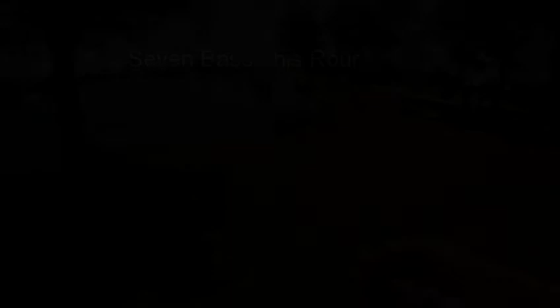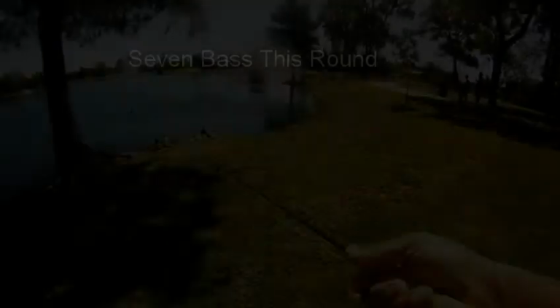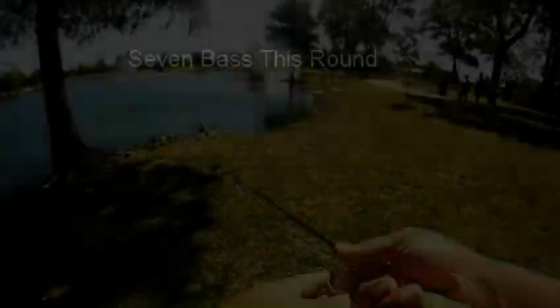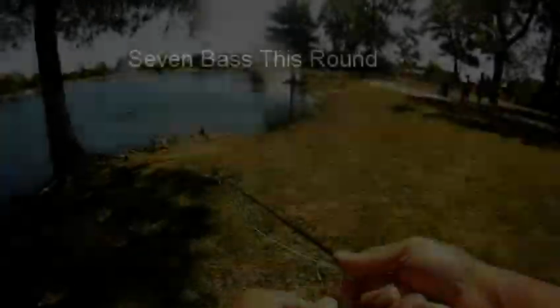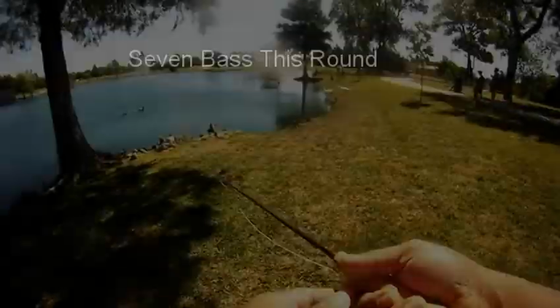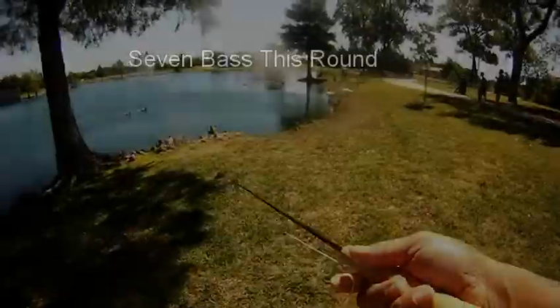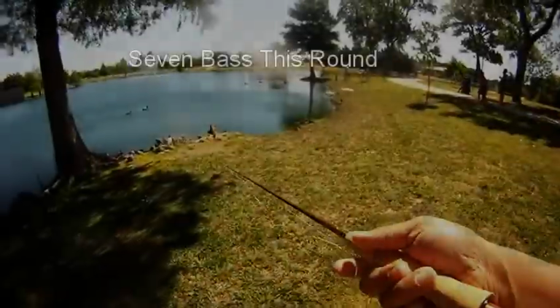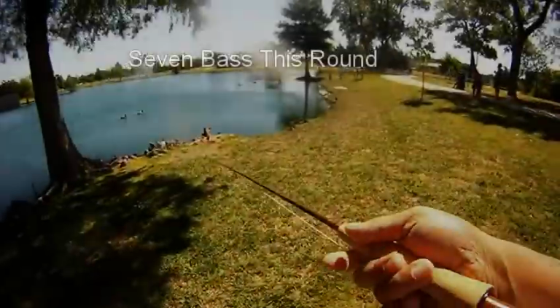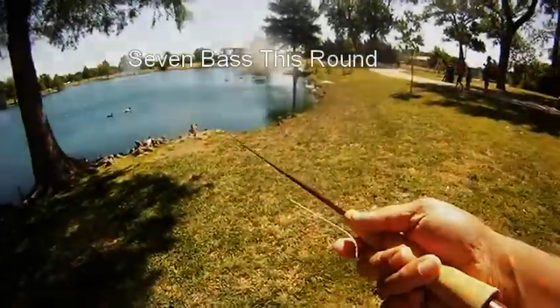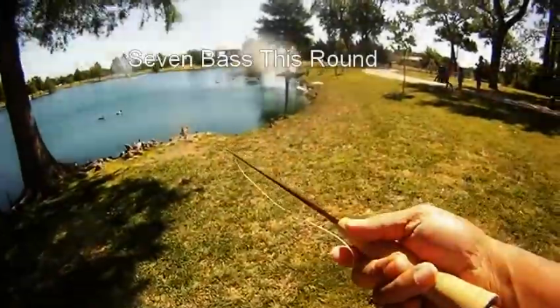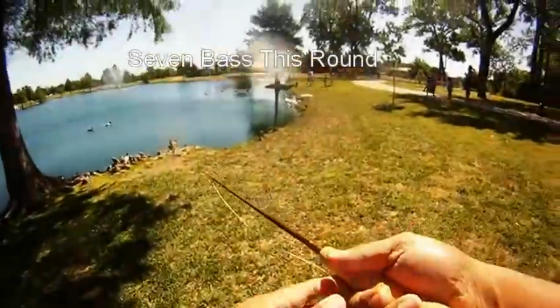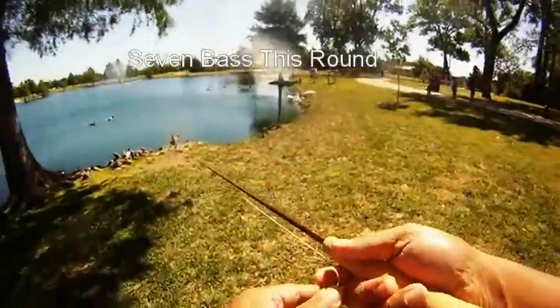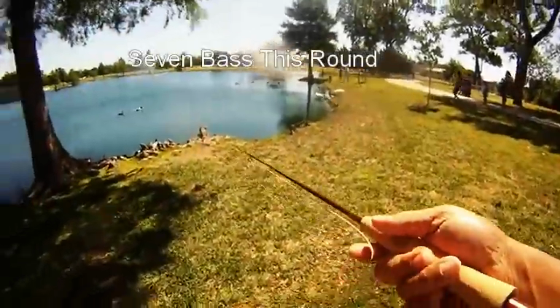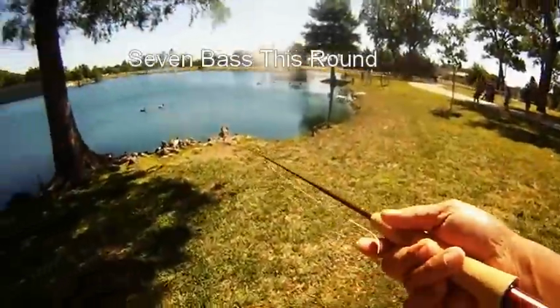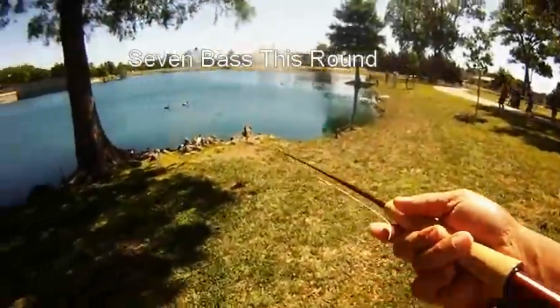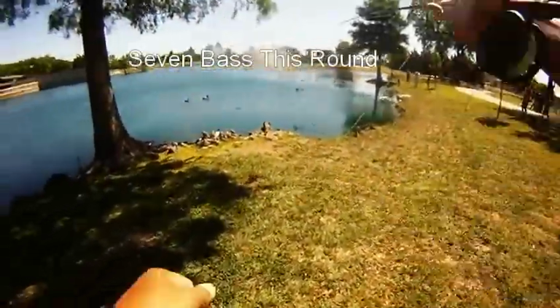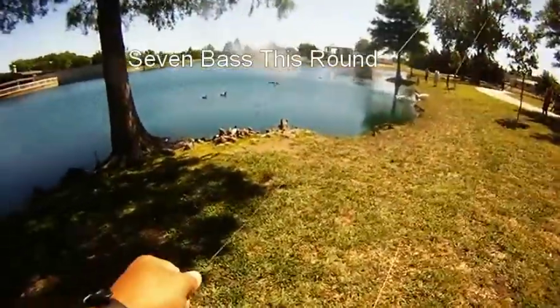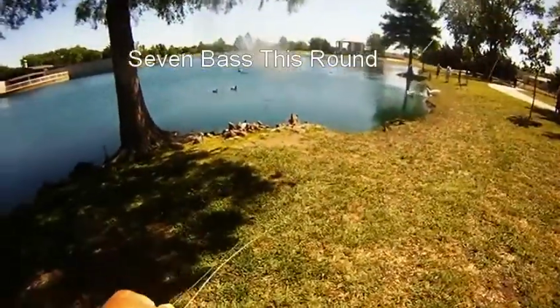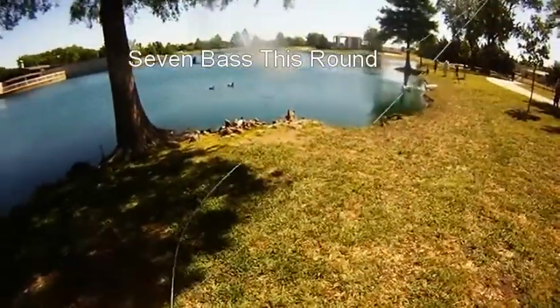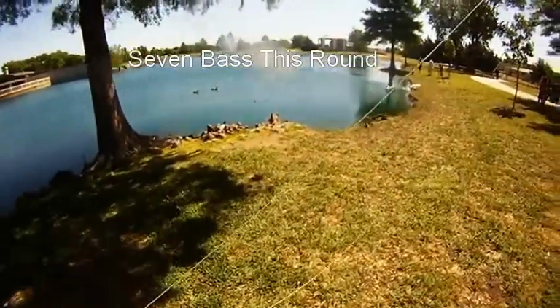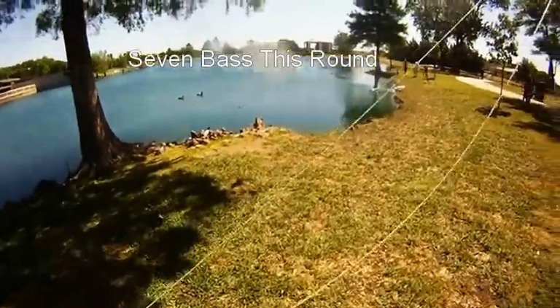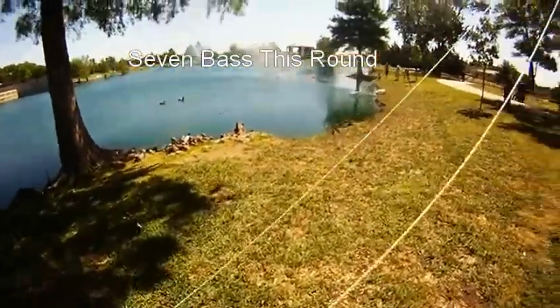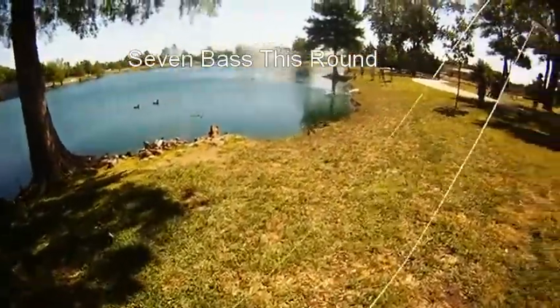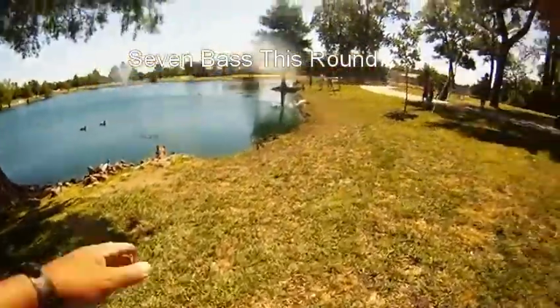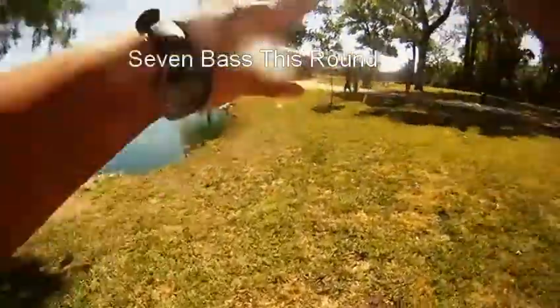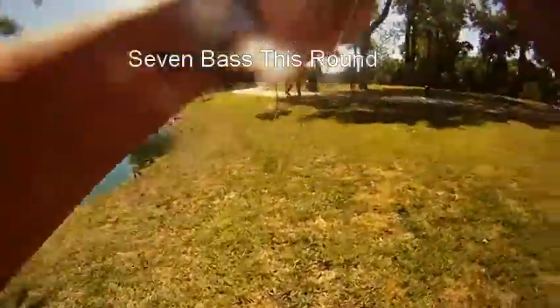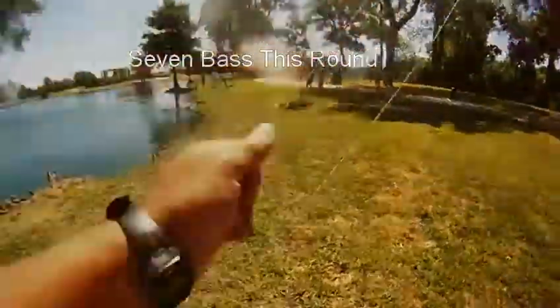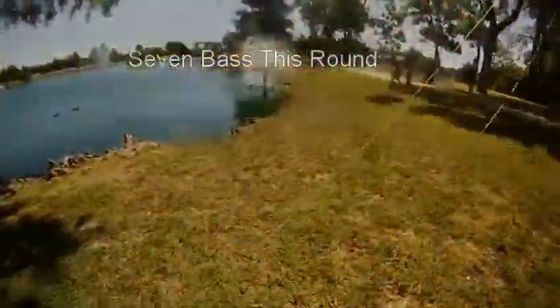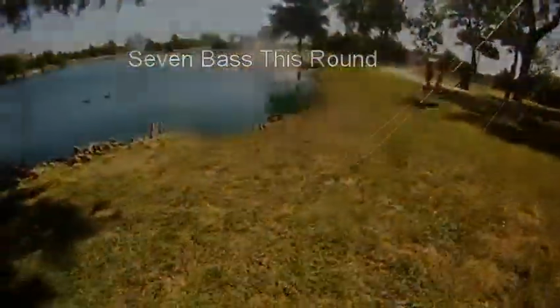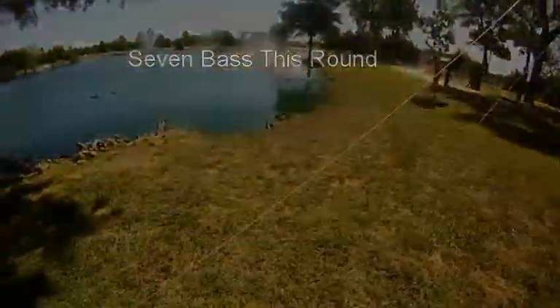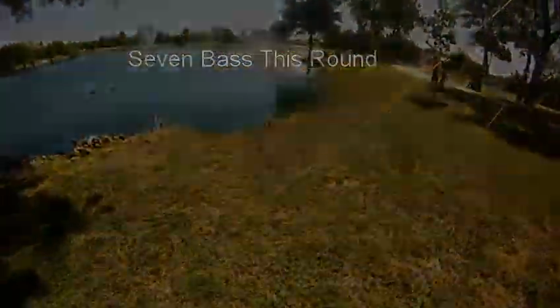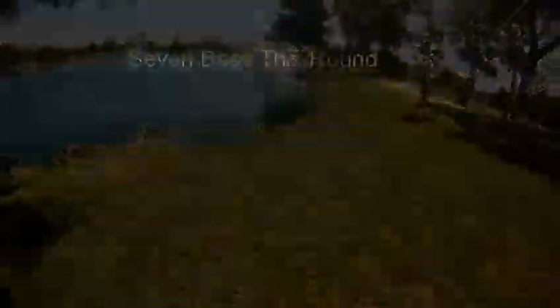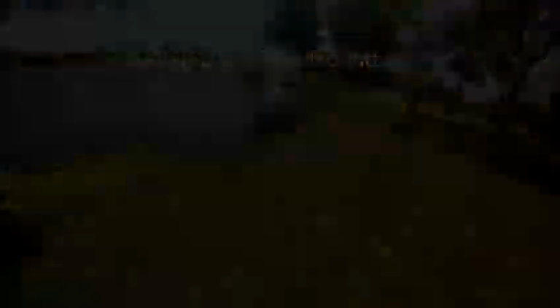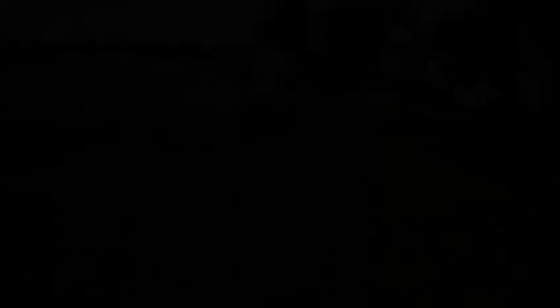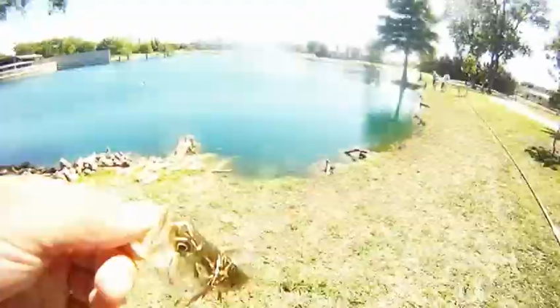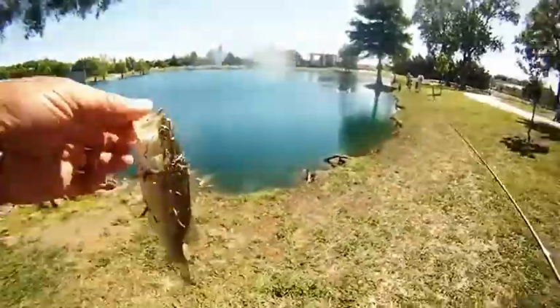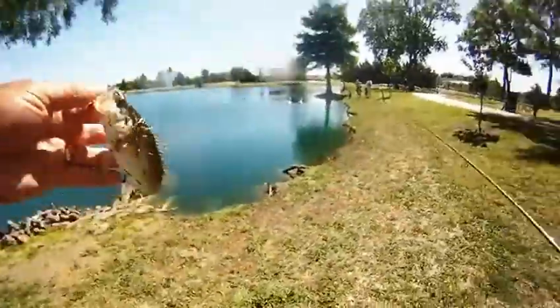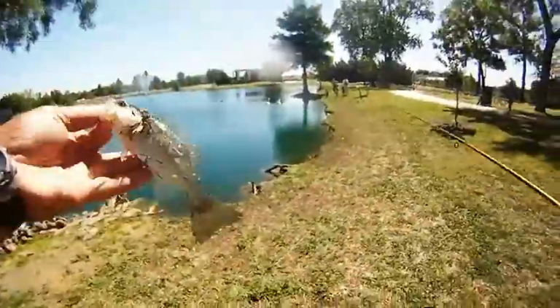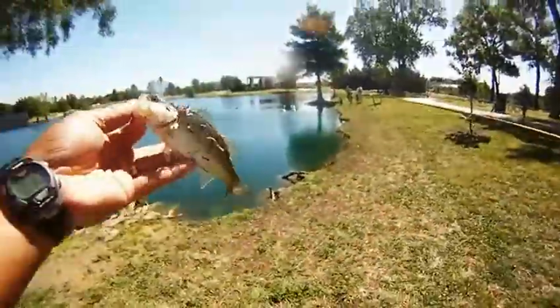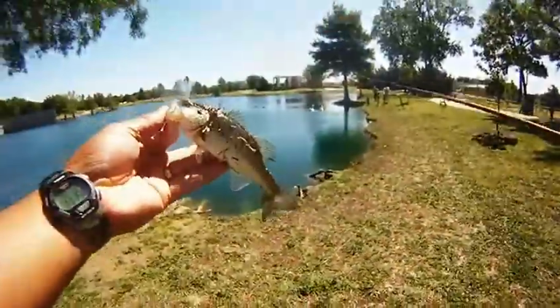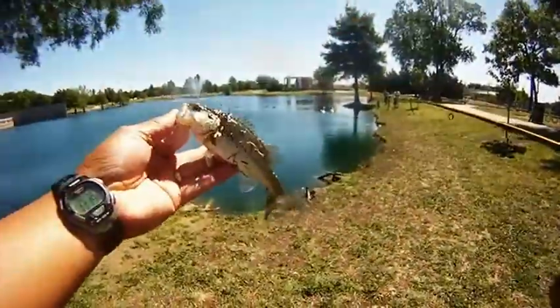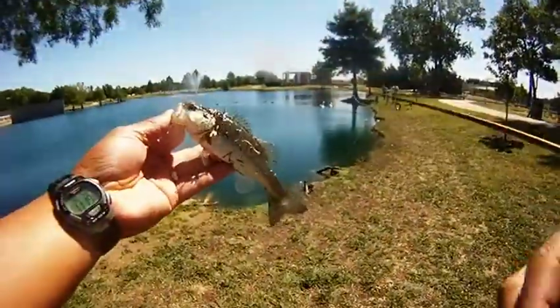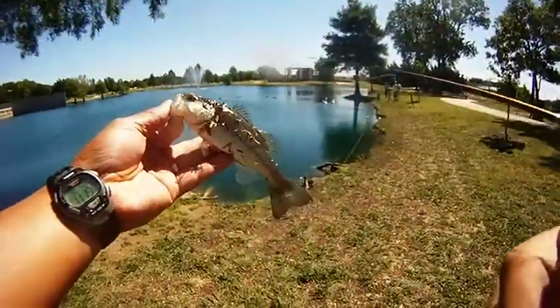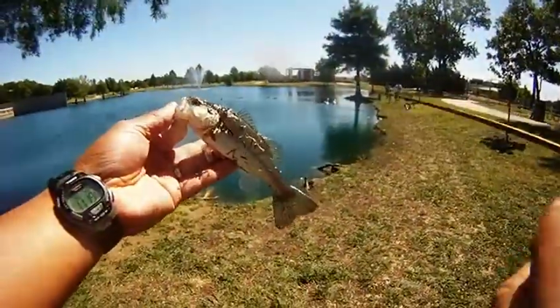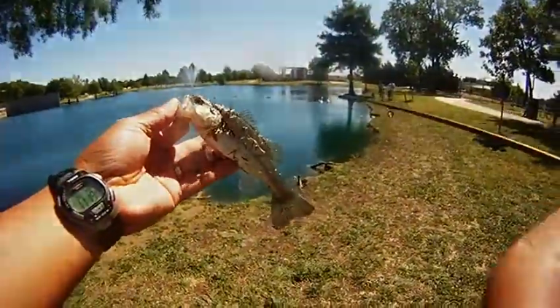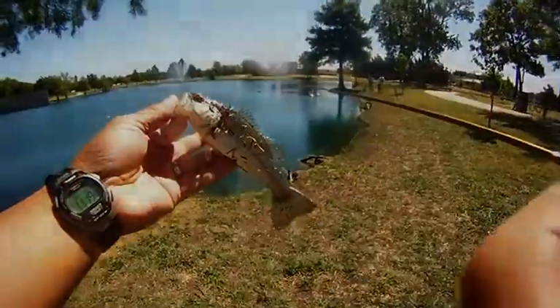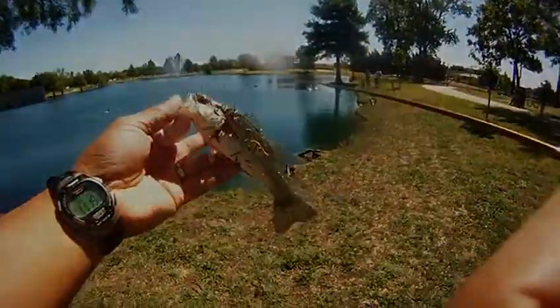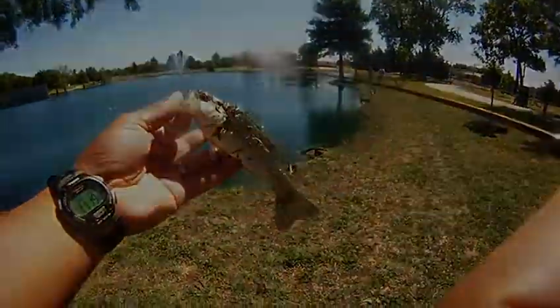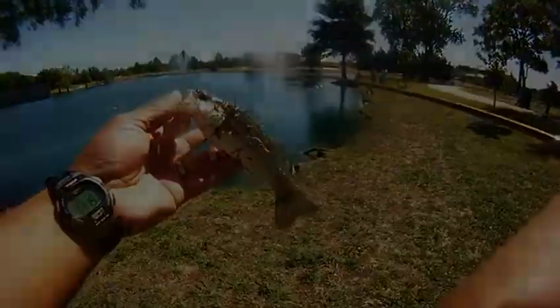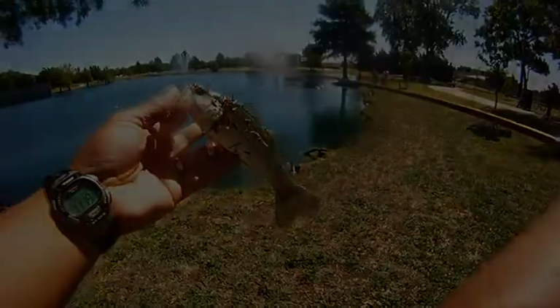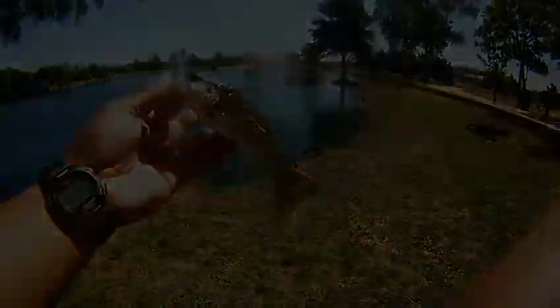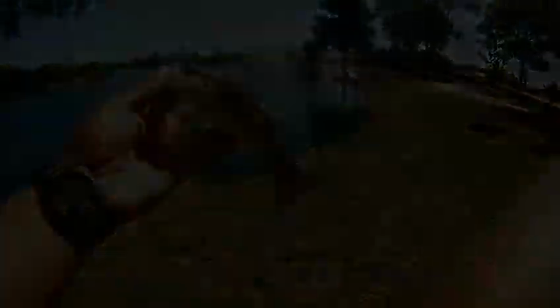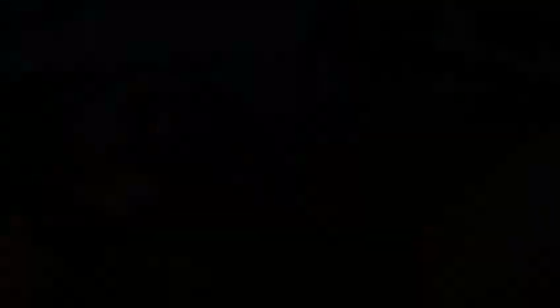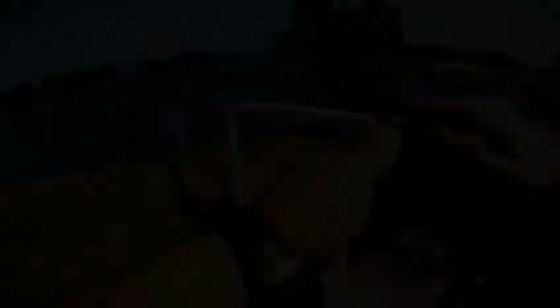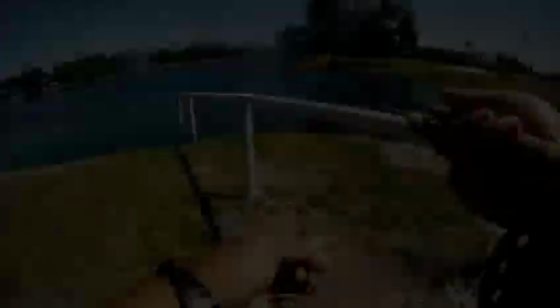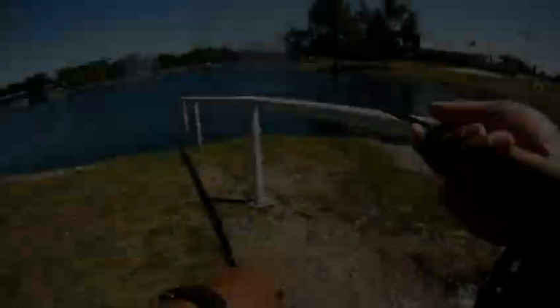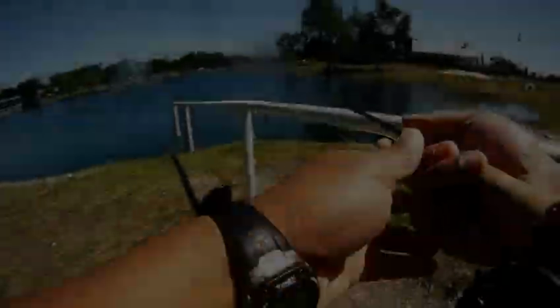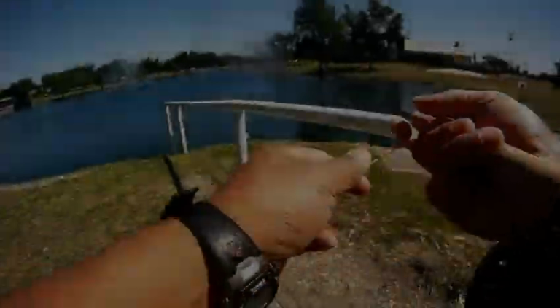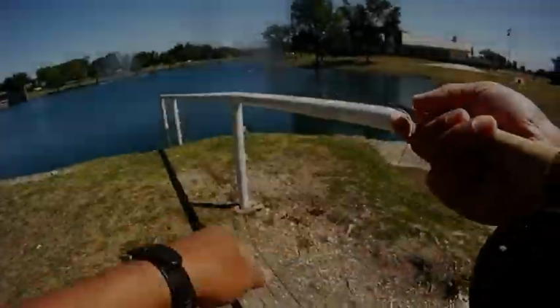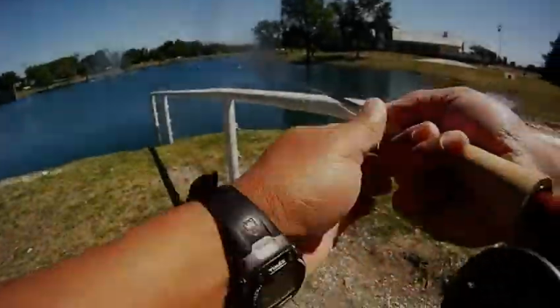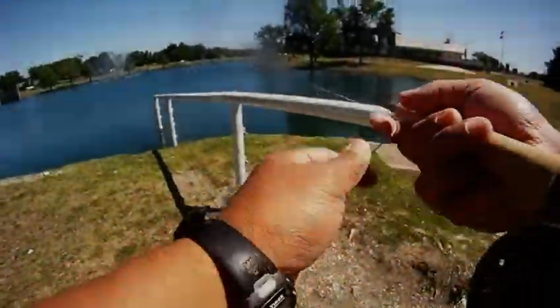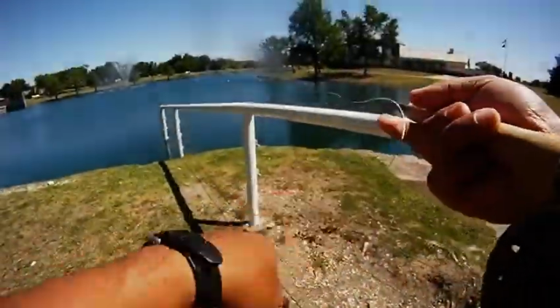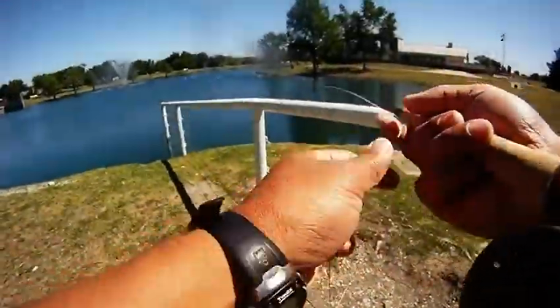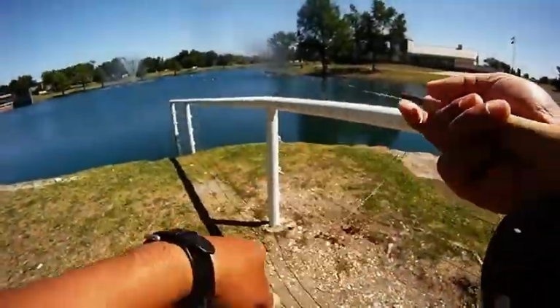Seven bass this round. Headed out to Bethany this morning, or this afternoon, Sunday, and was able to hook up with some bass.